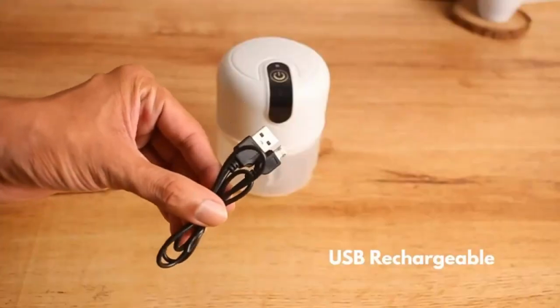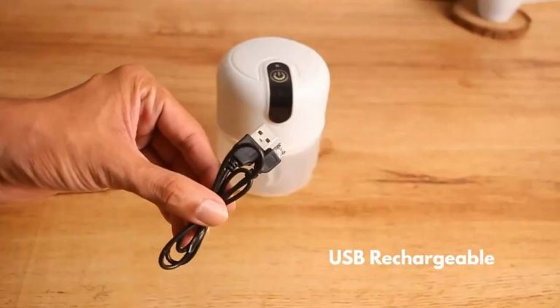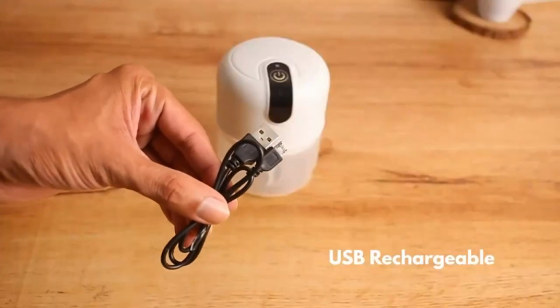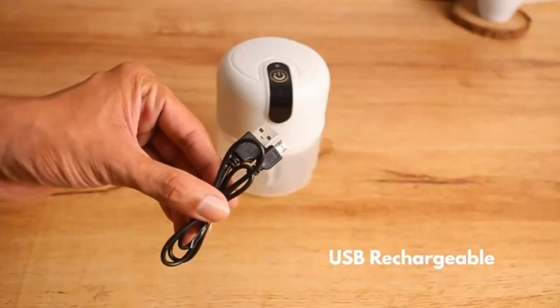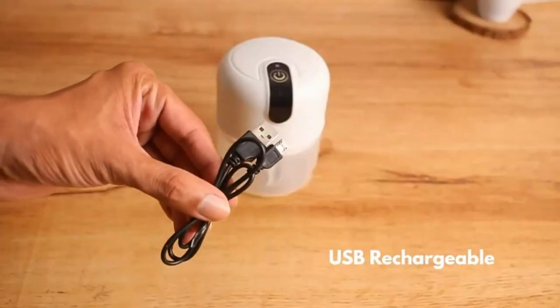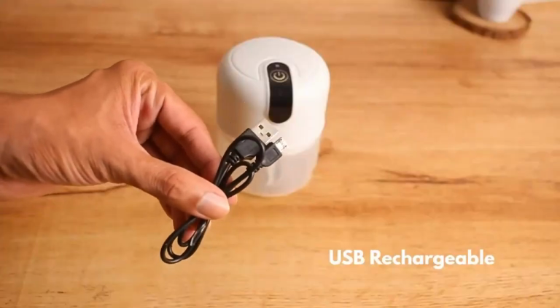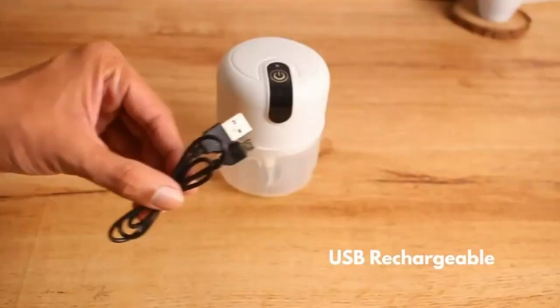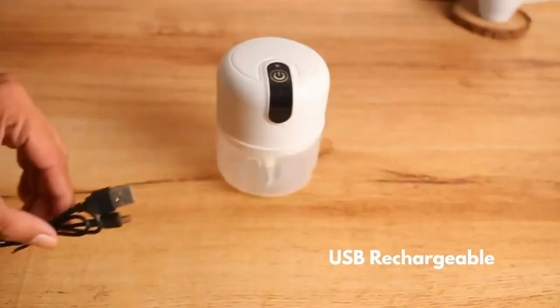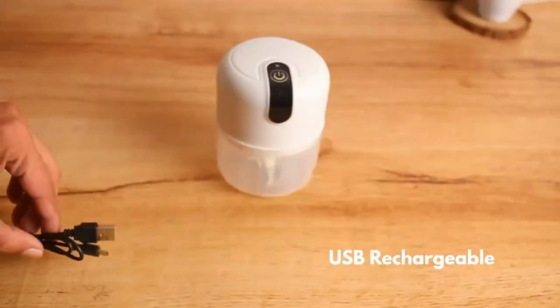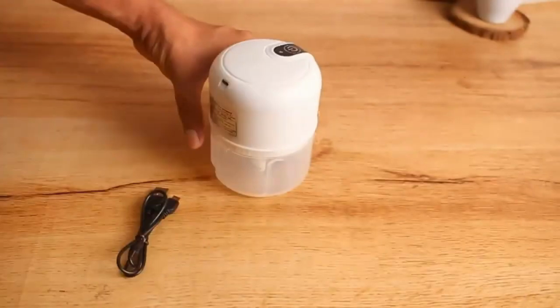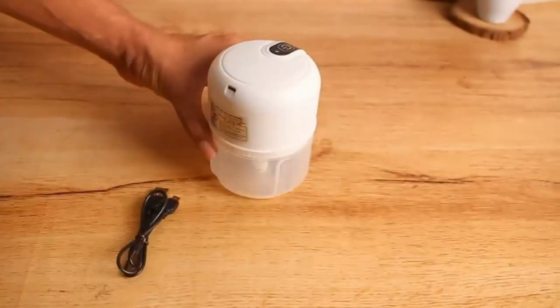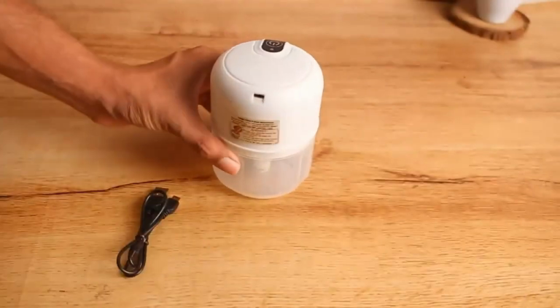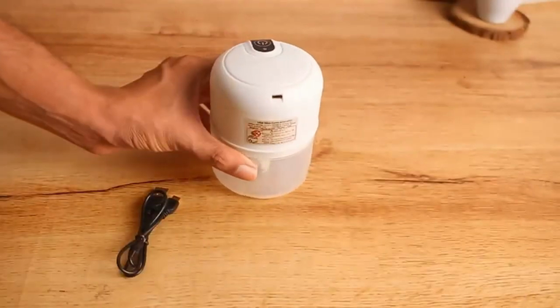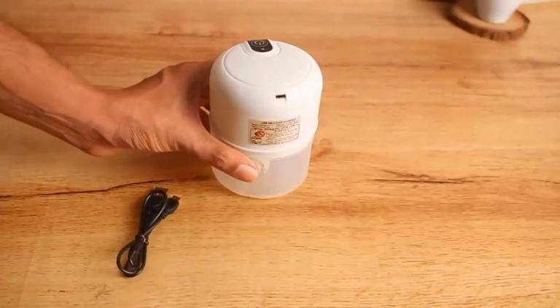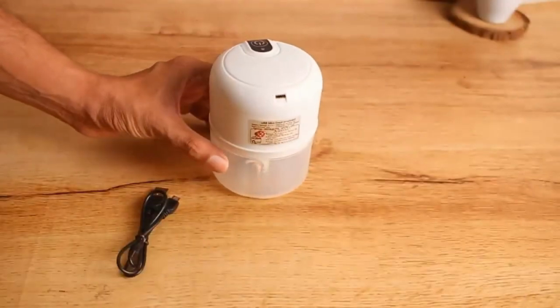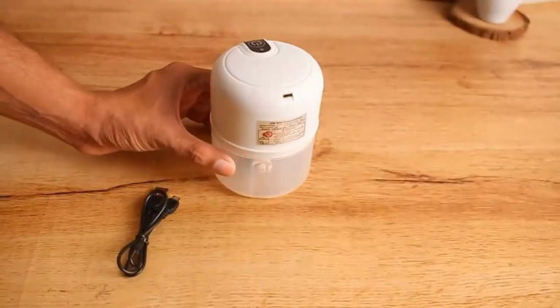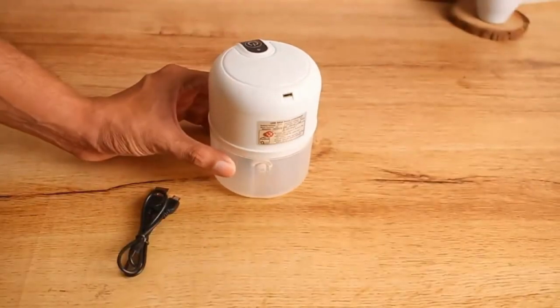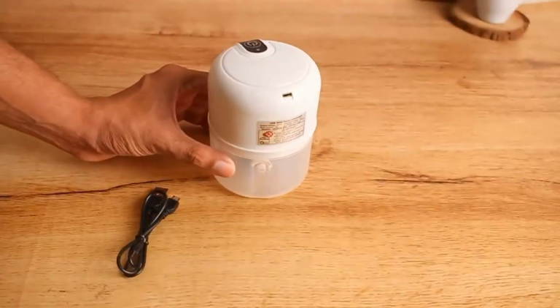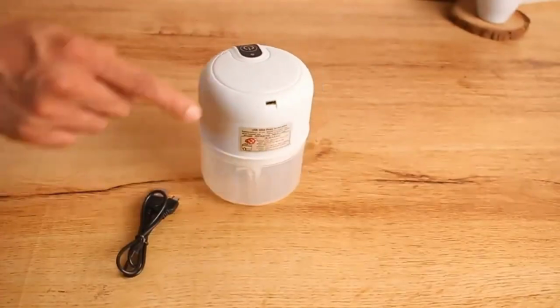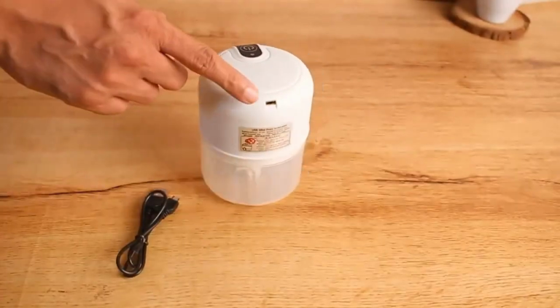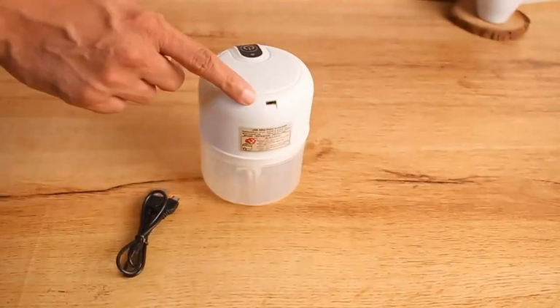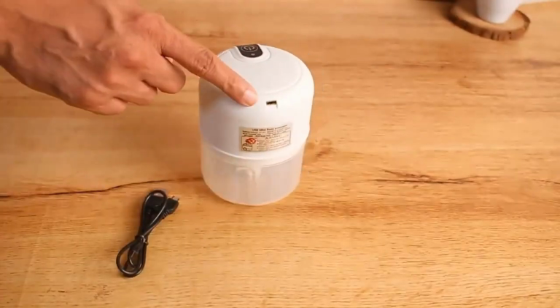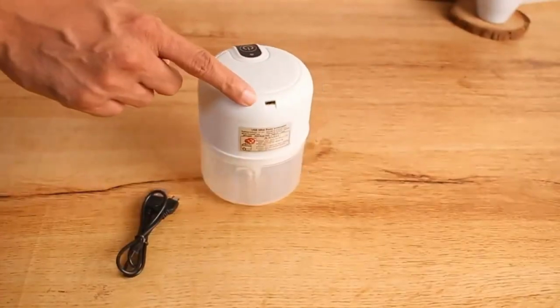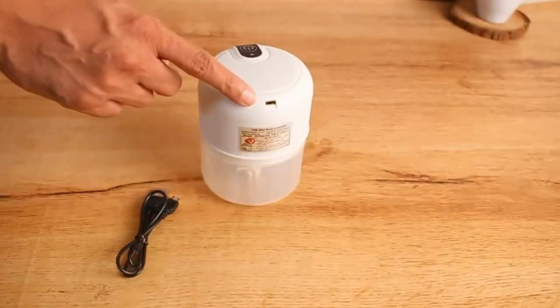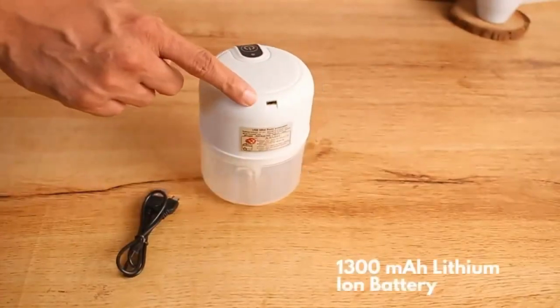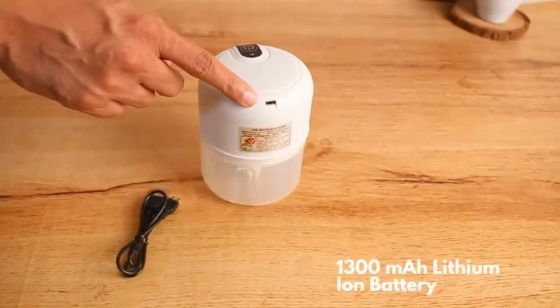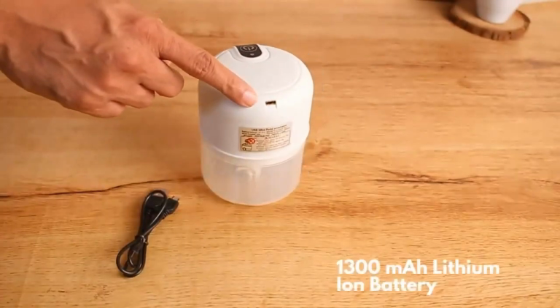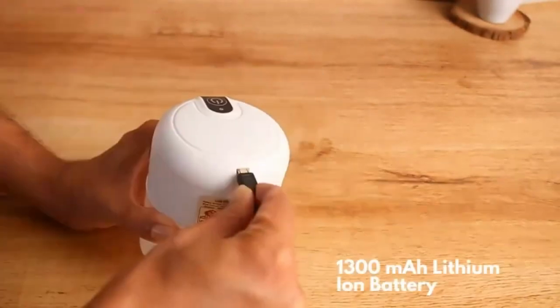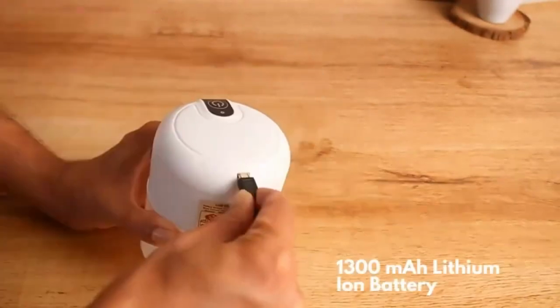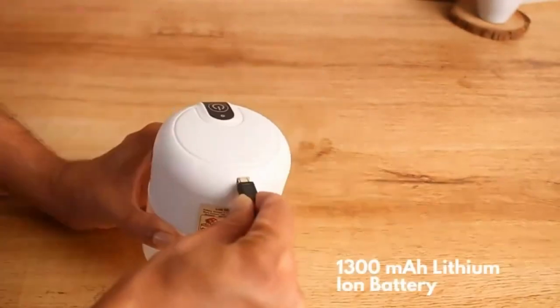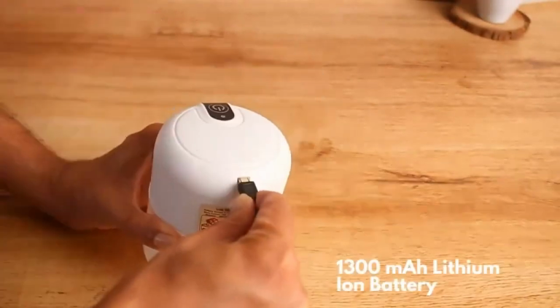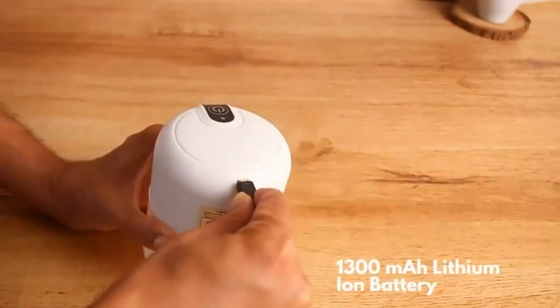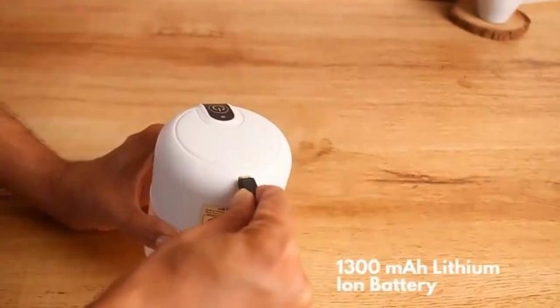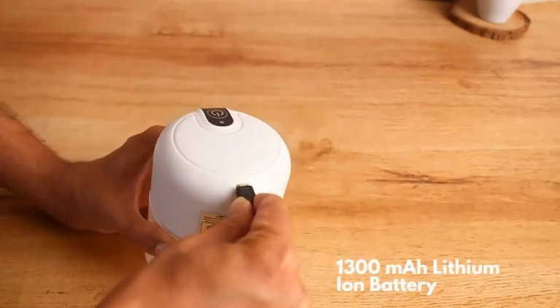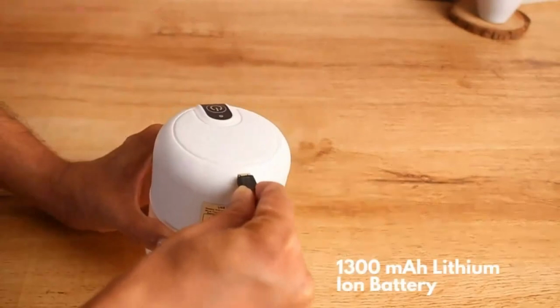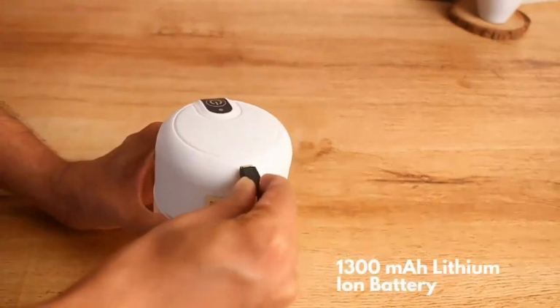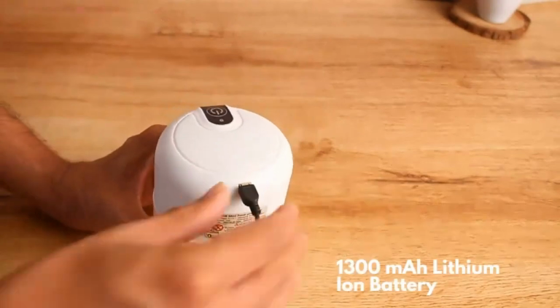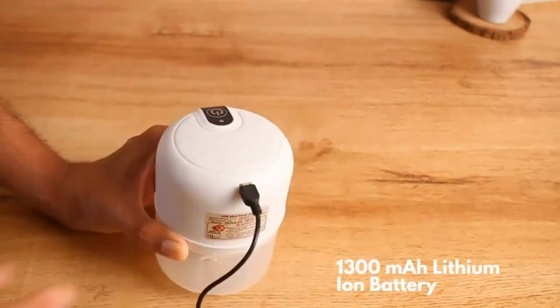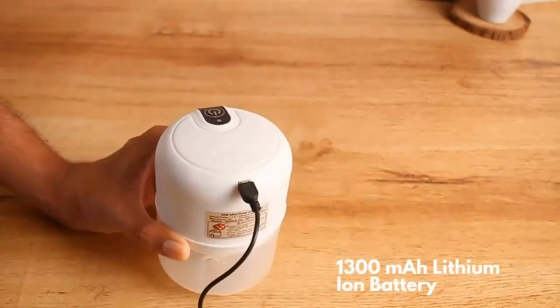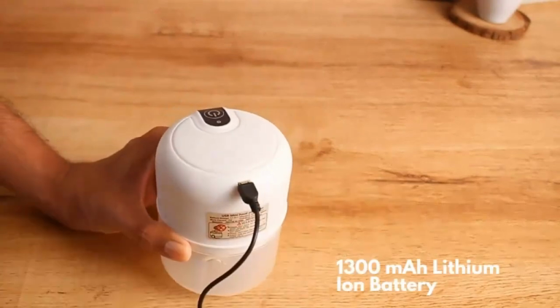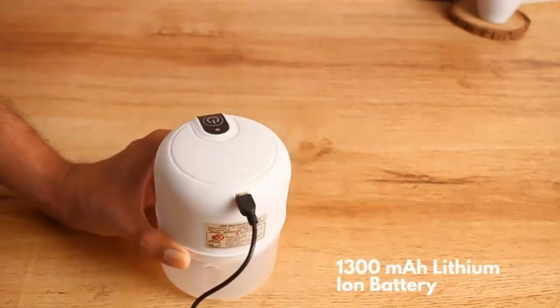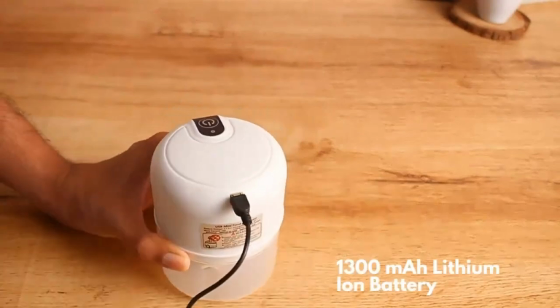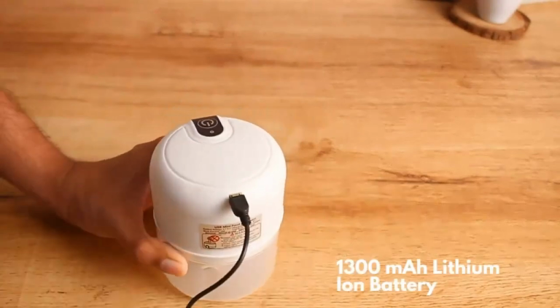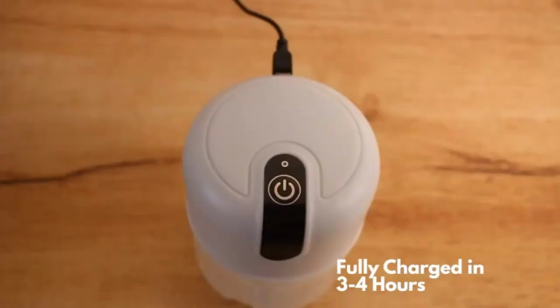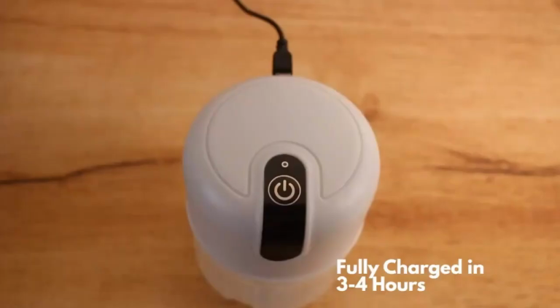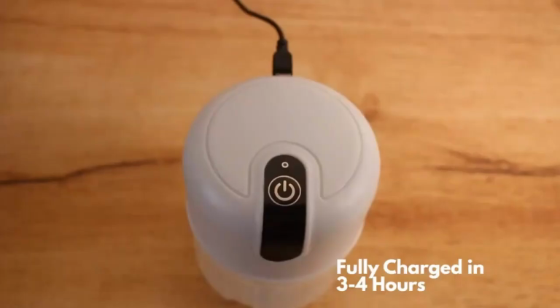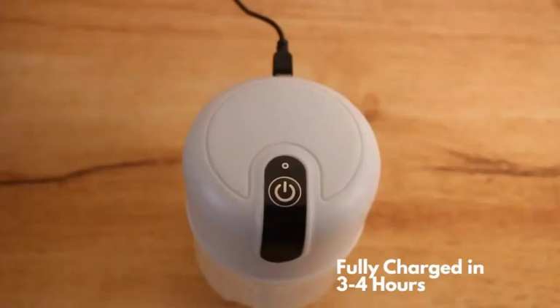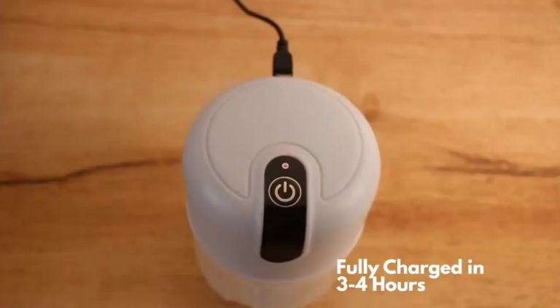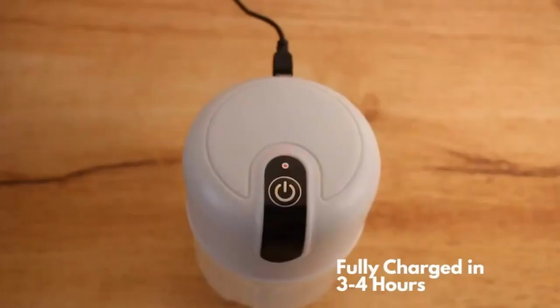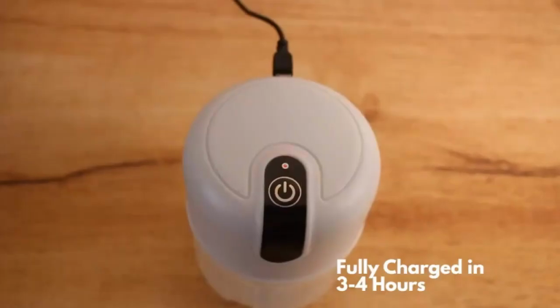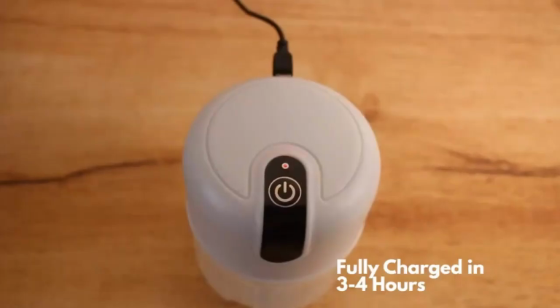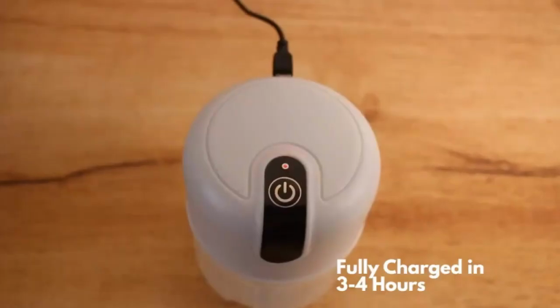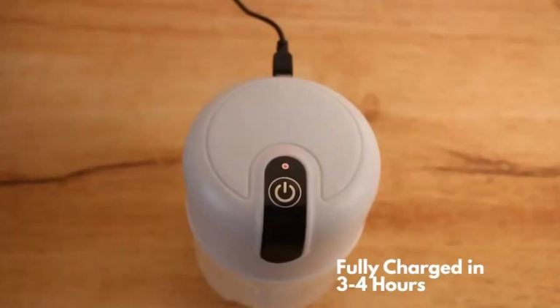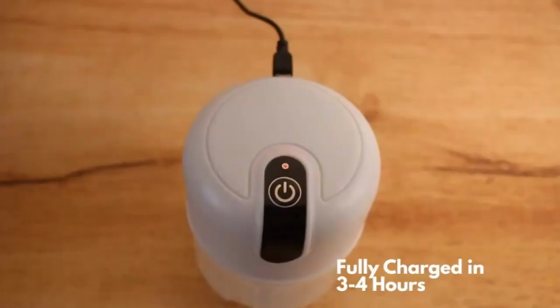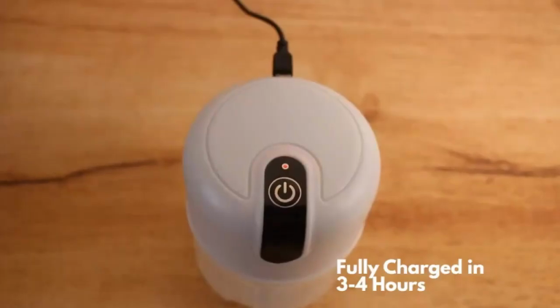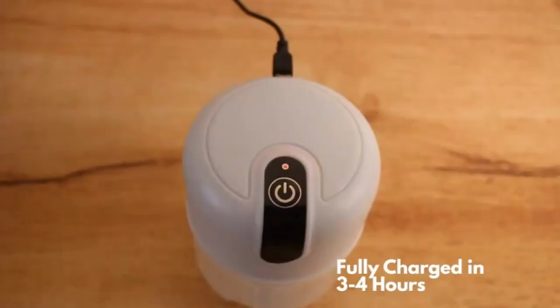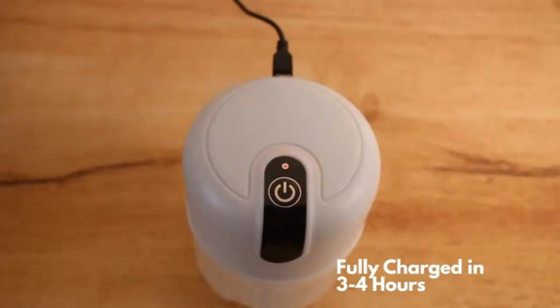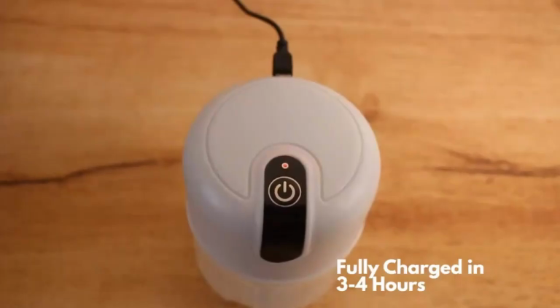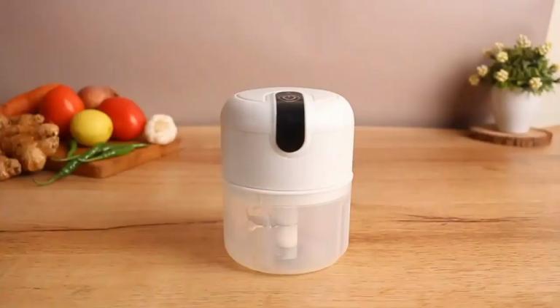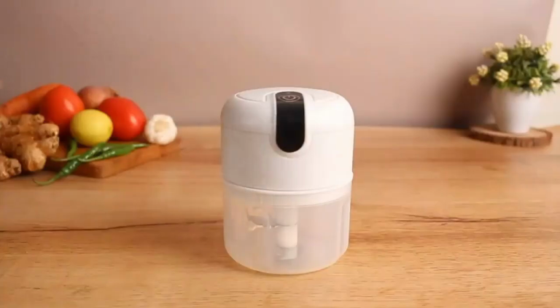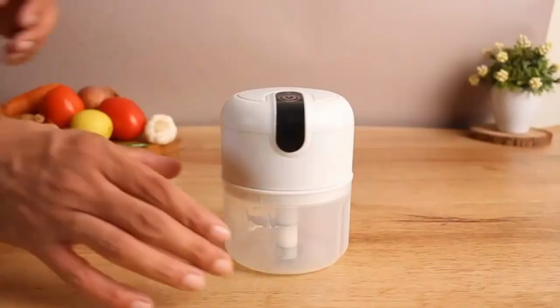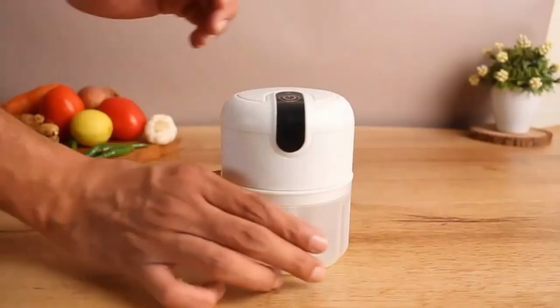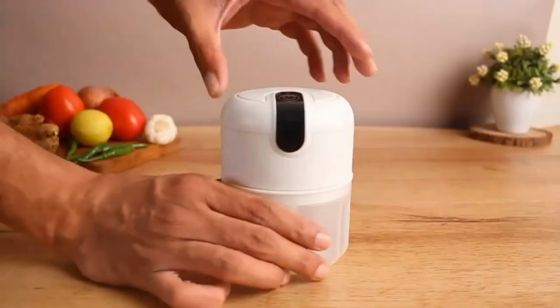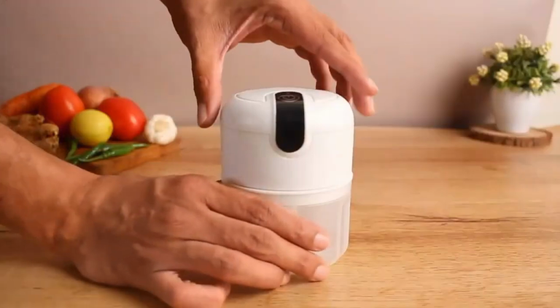USB rechargeable with a 1300mAh lithium-ion battery that is fully charged in three to four hours.